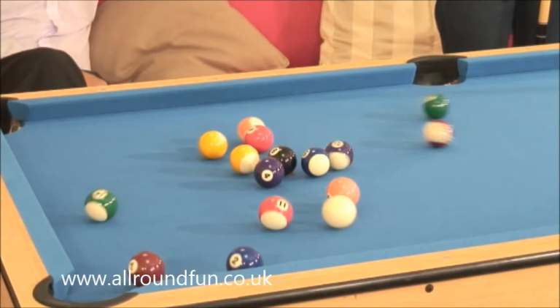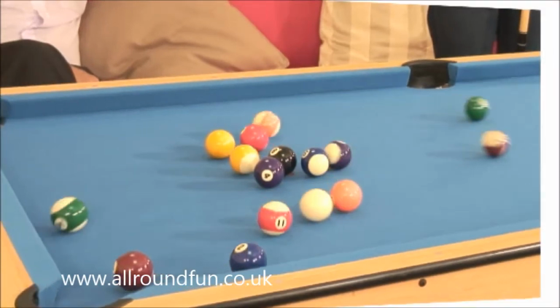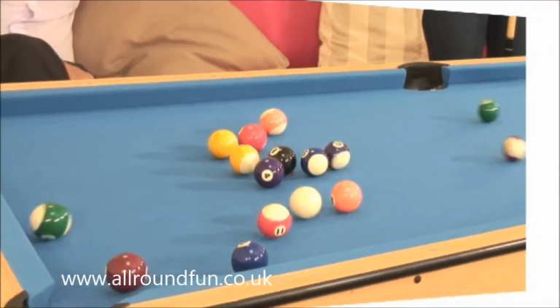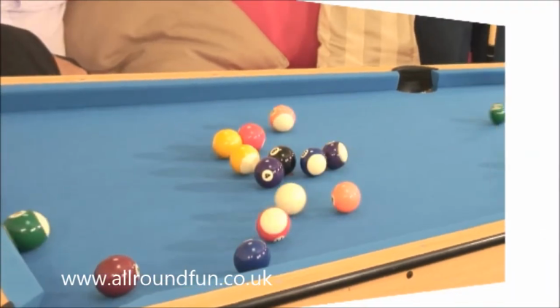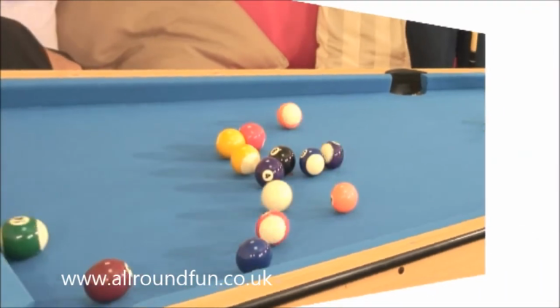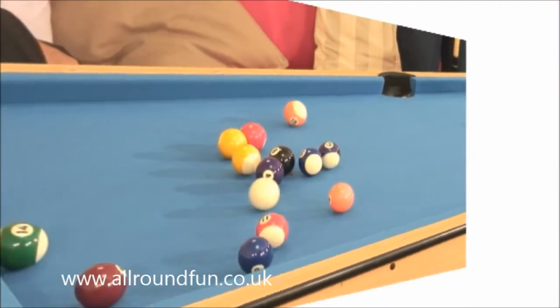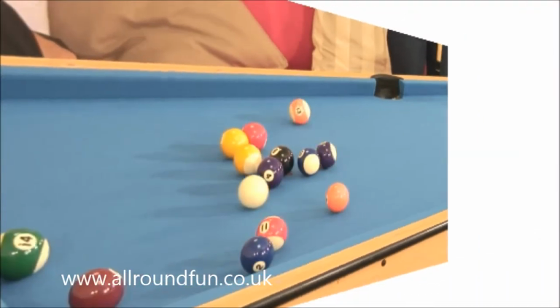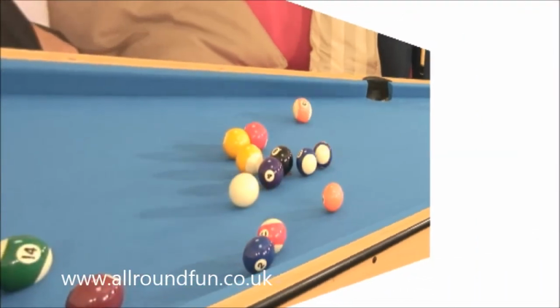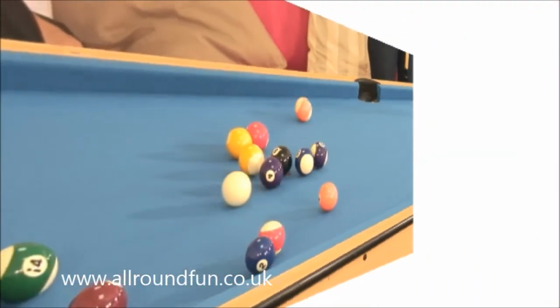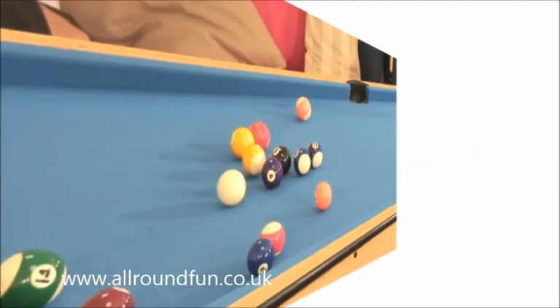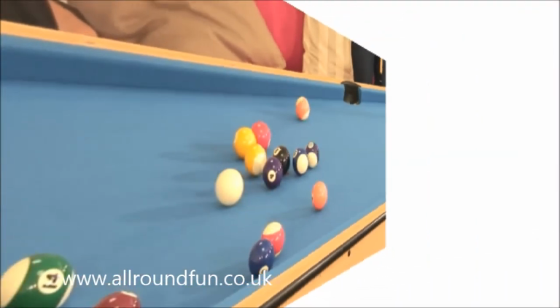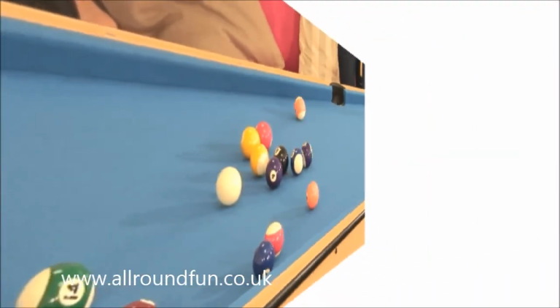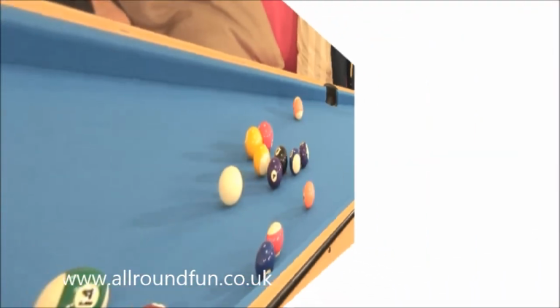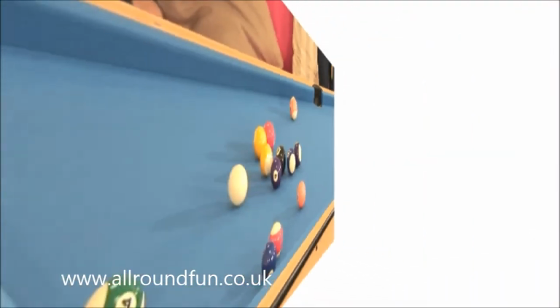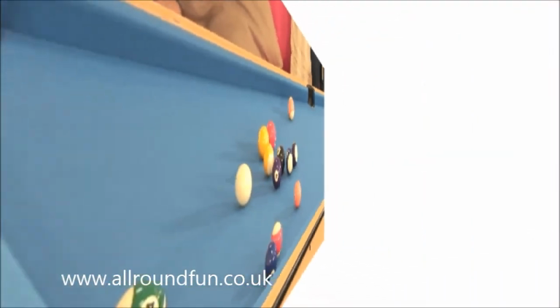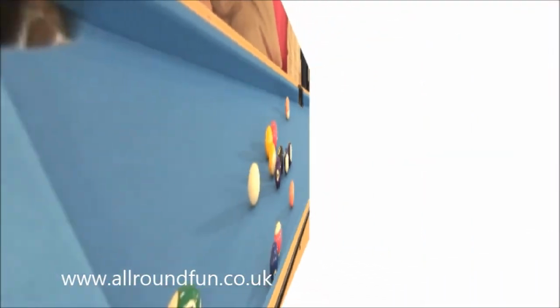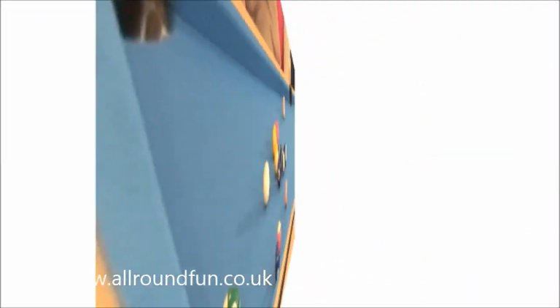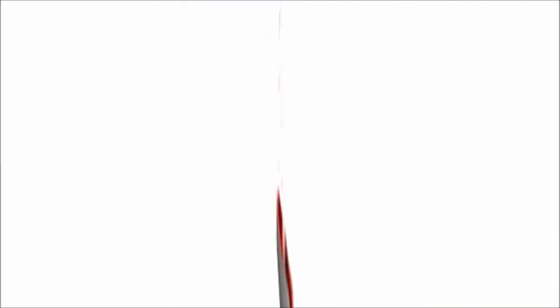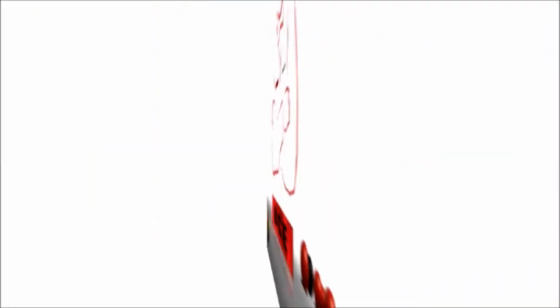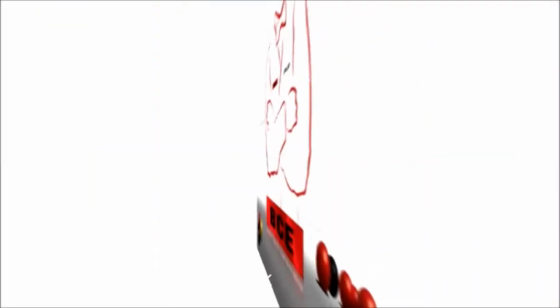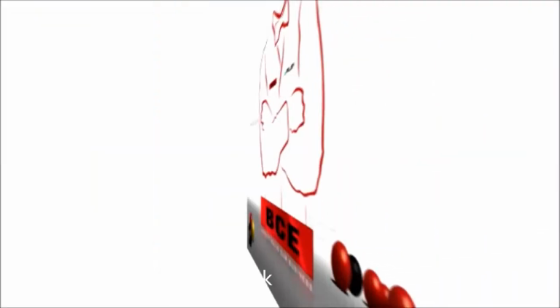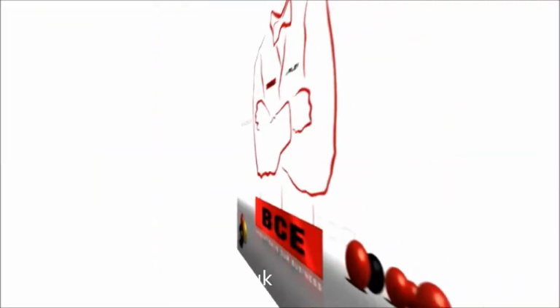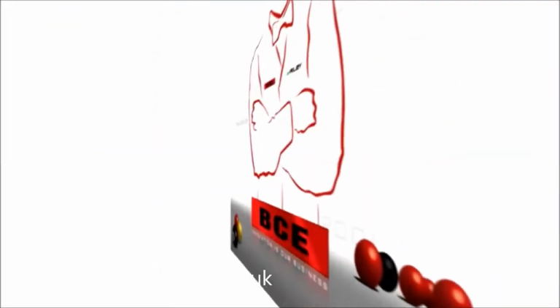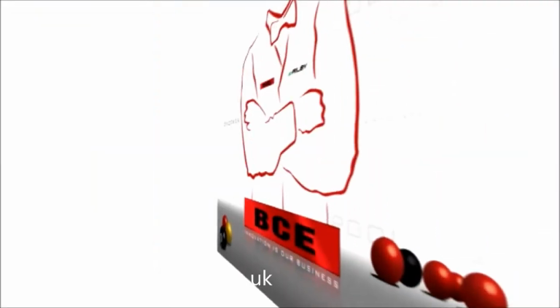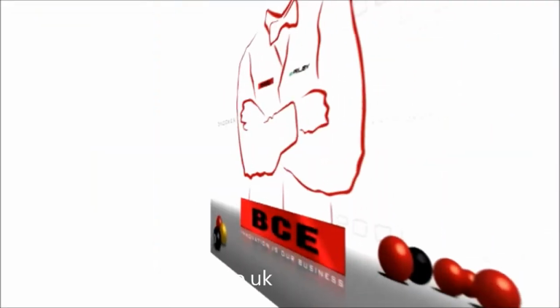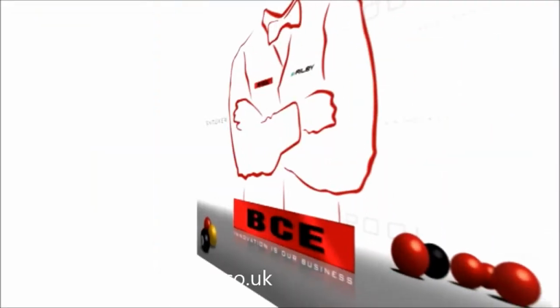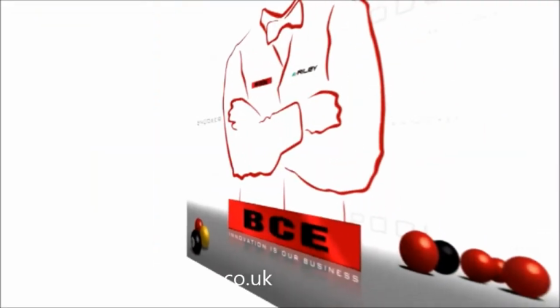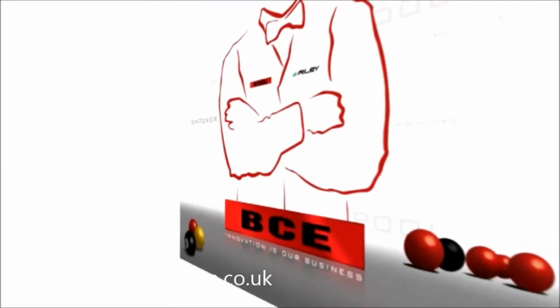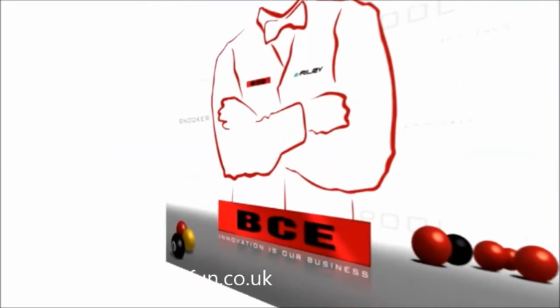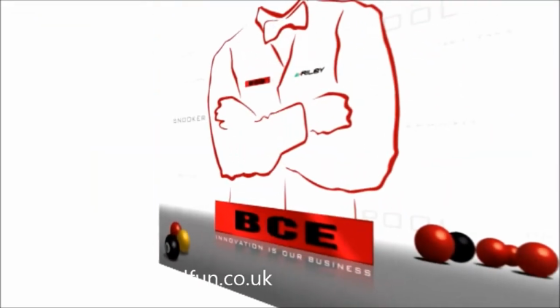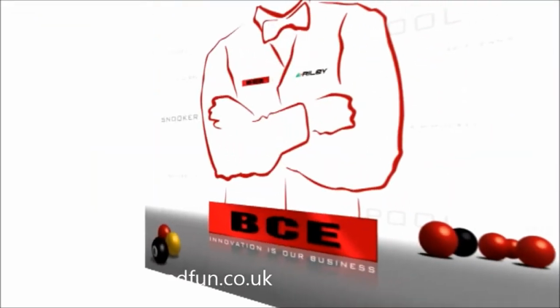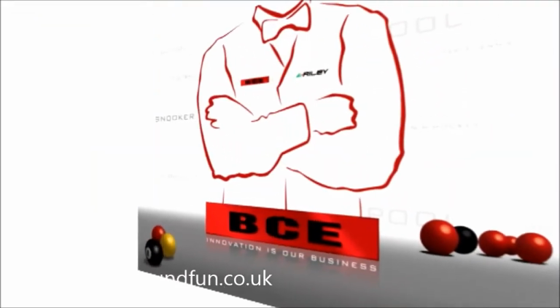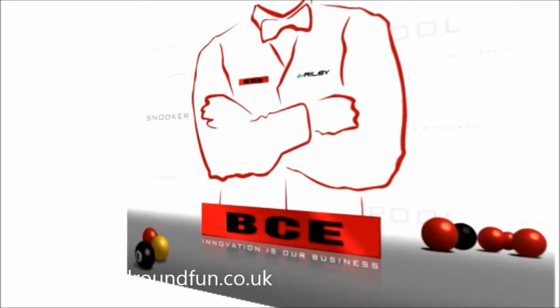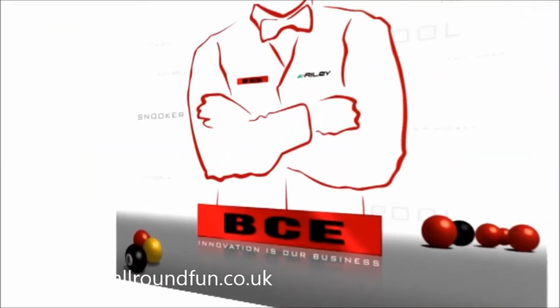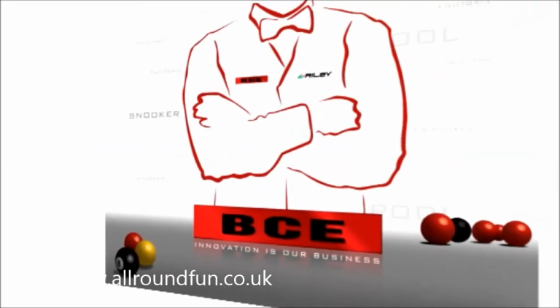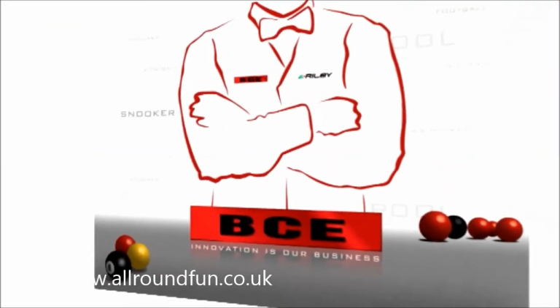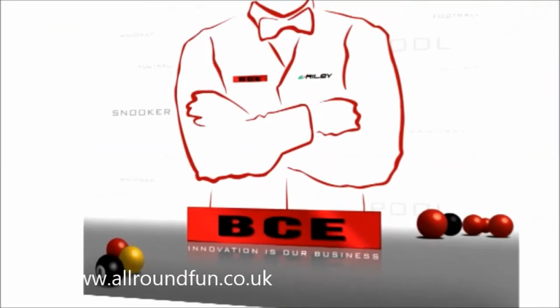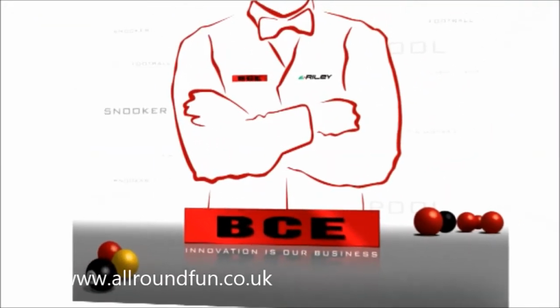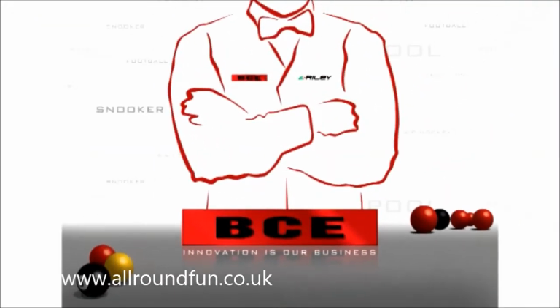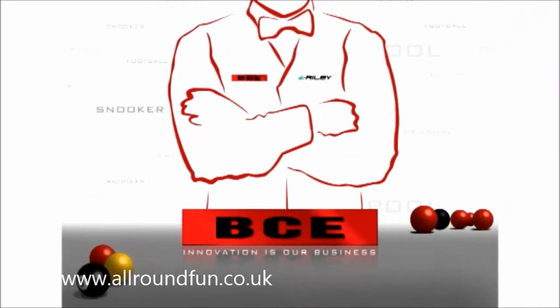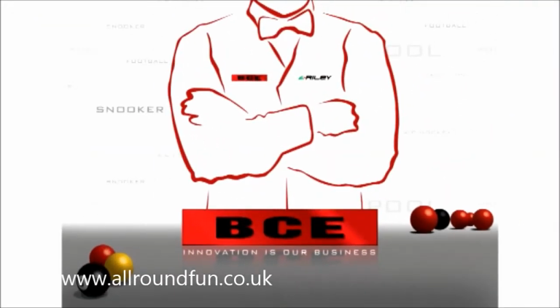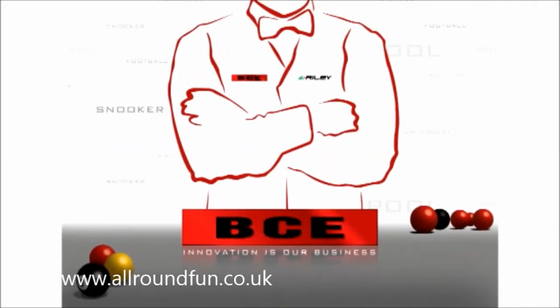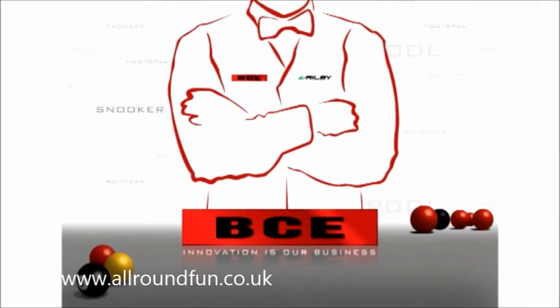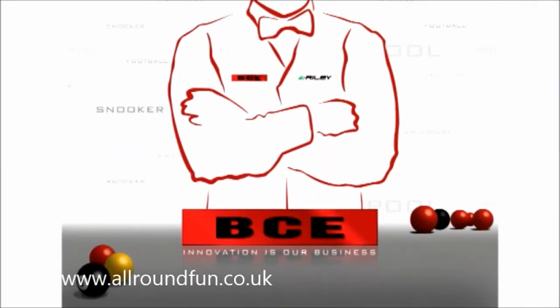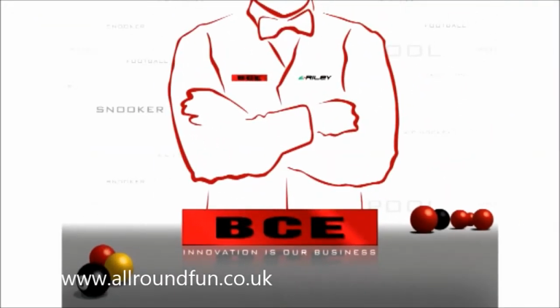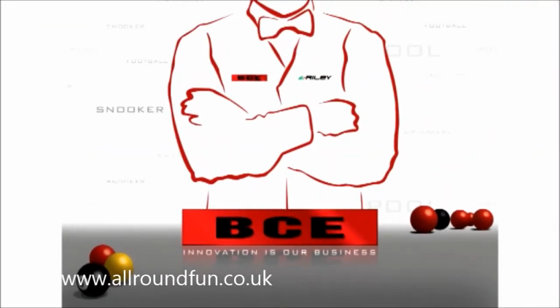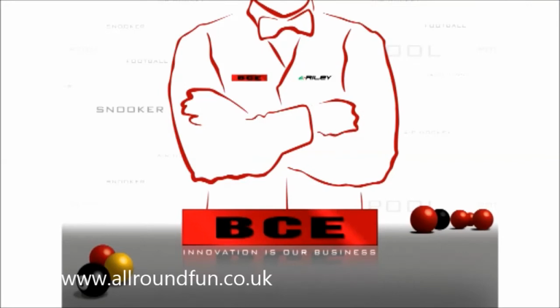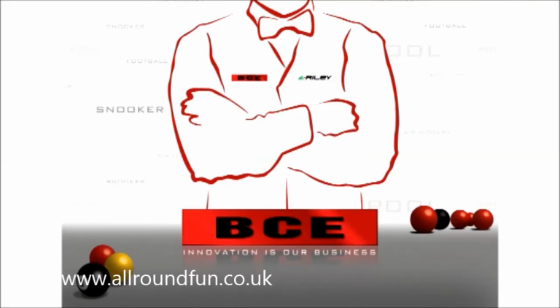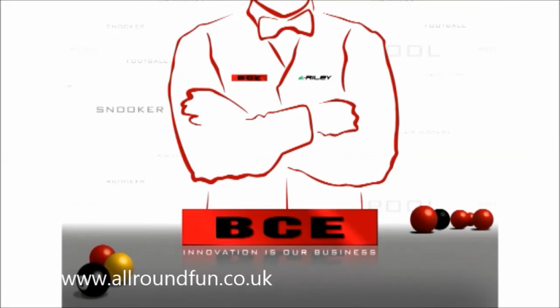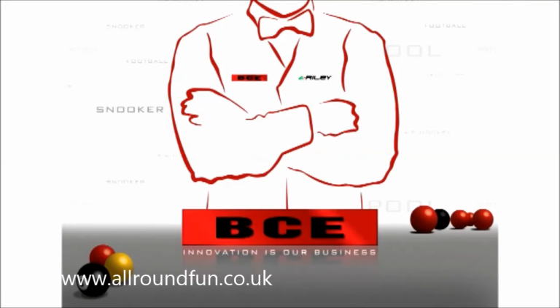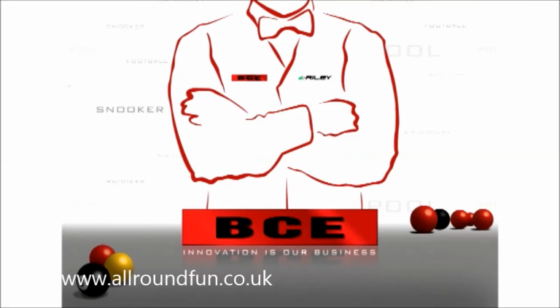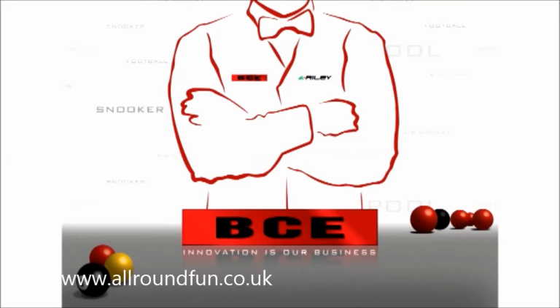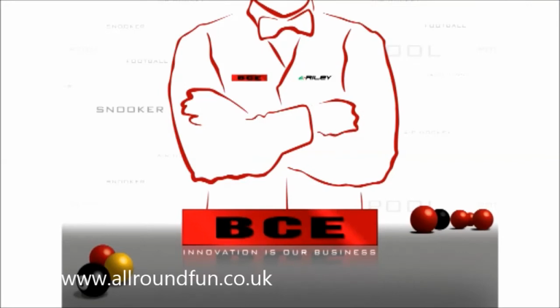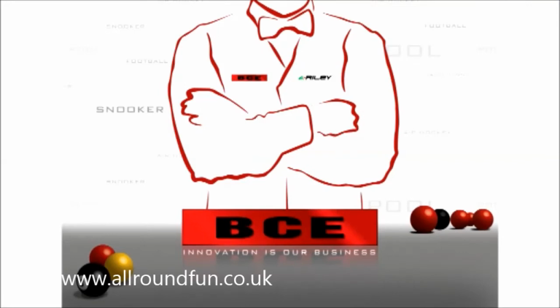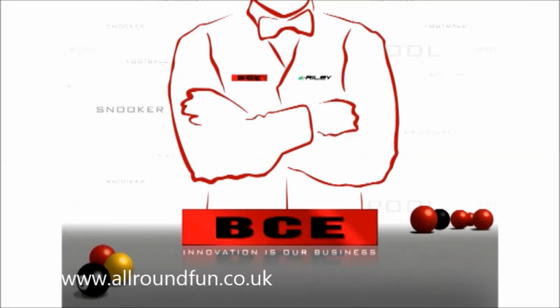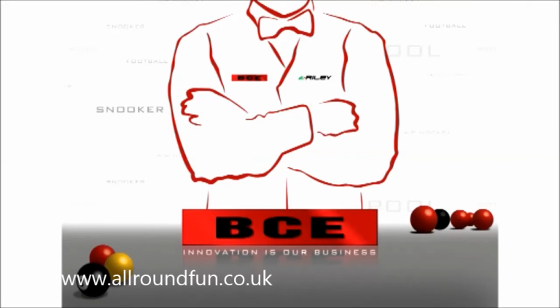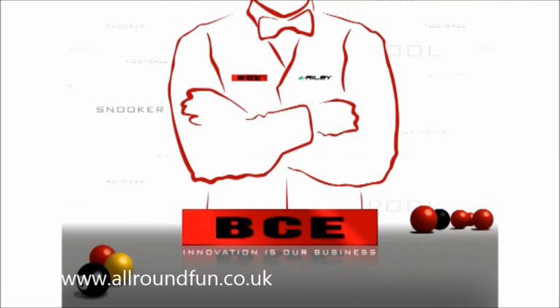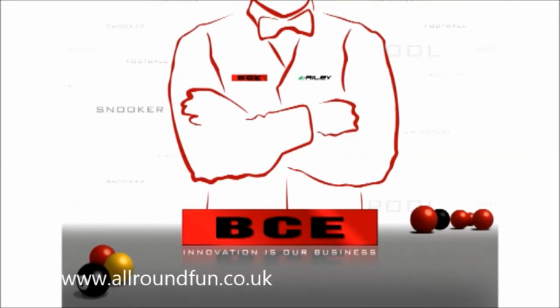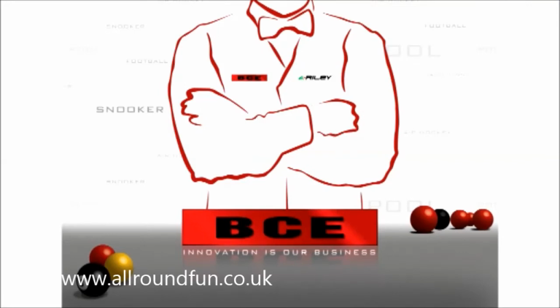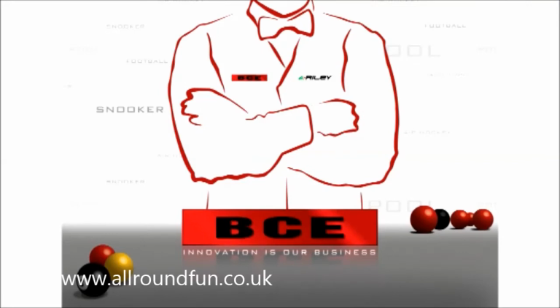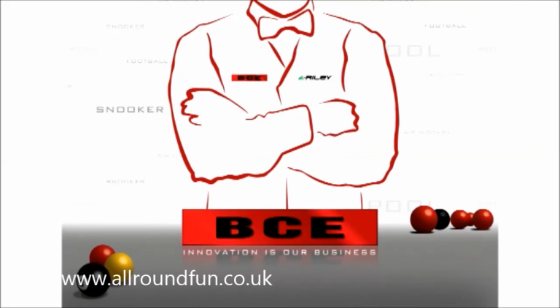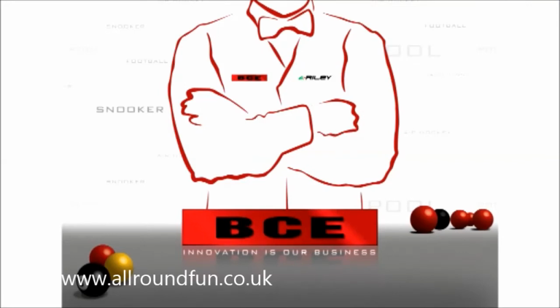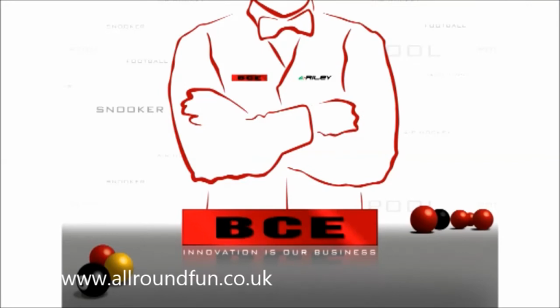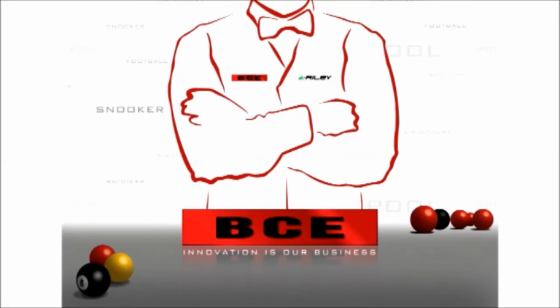If you are looking for a durable, robust table that will guarantee year after year of problem-free use, BCE is the brand to choose.